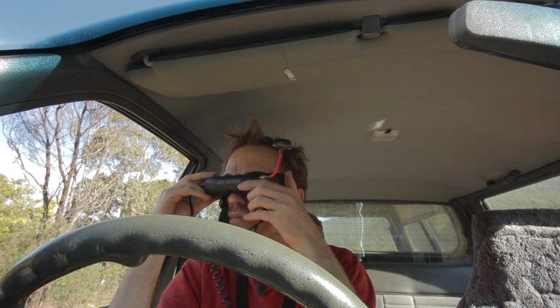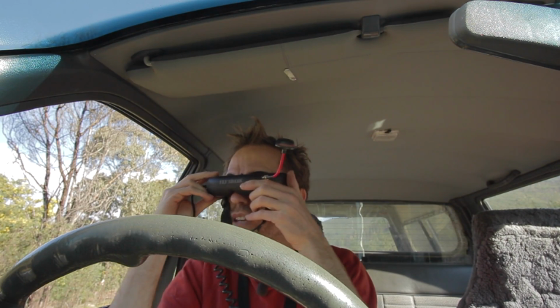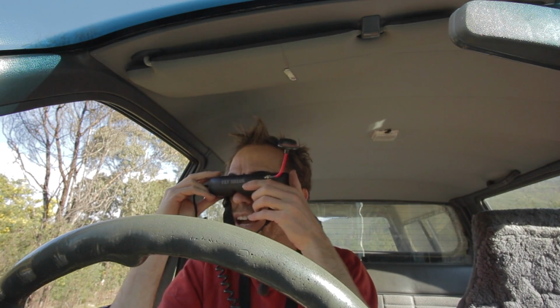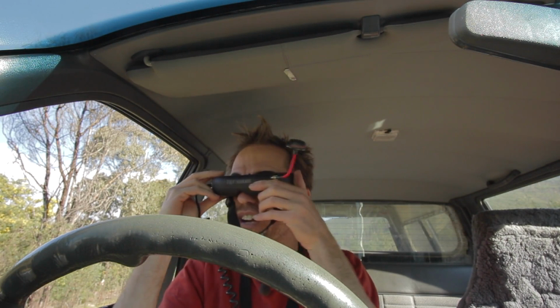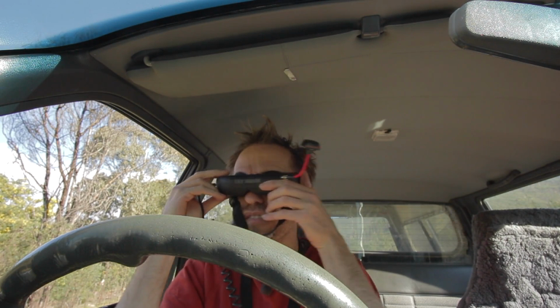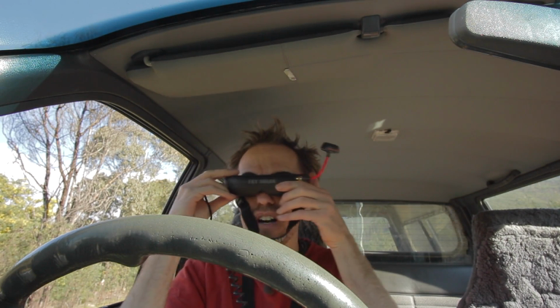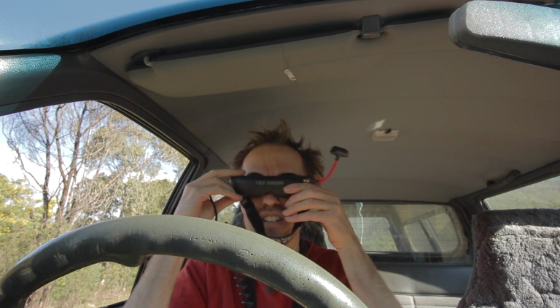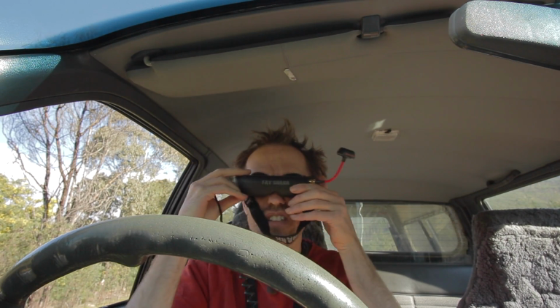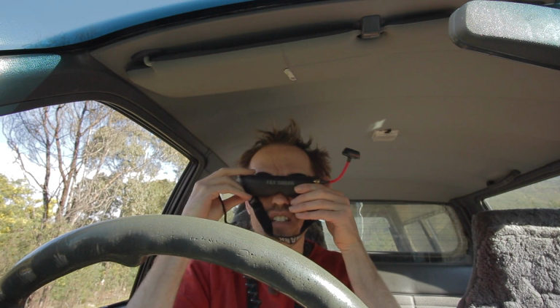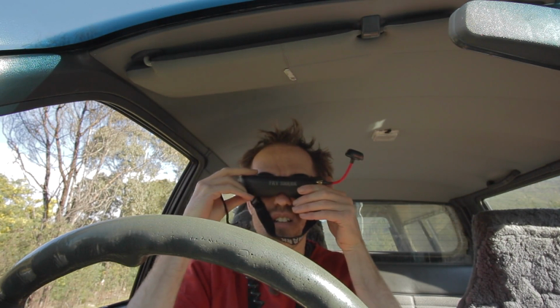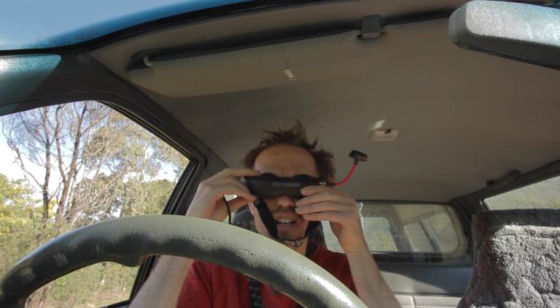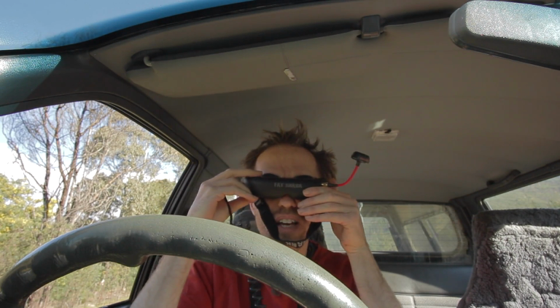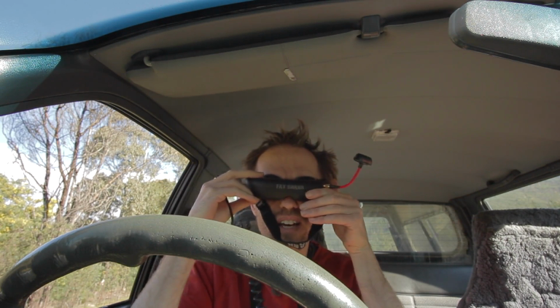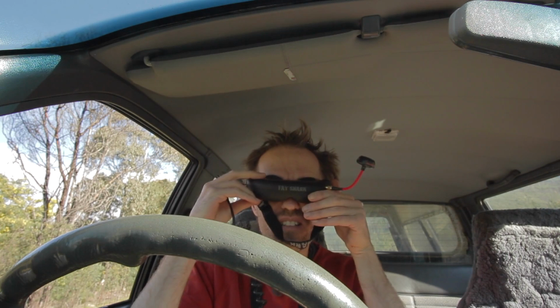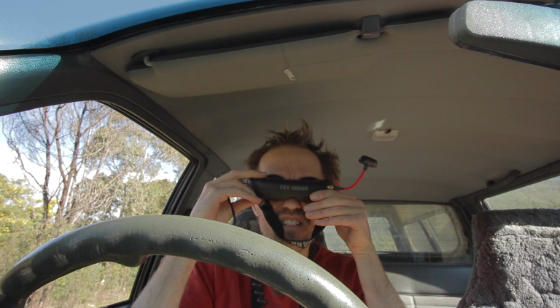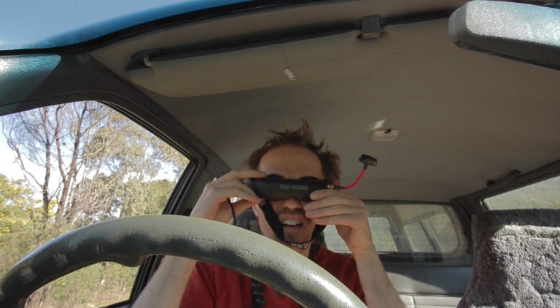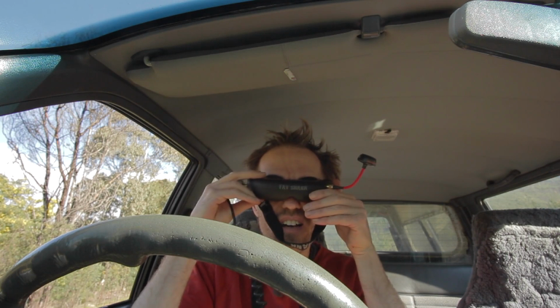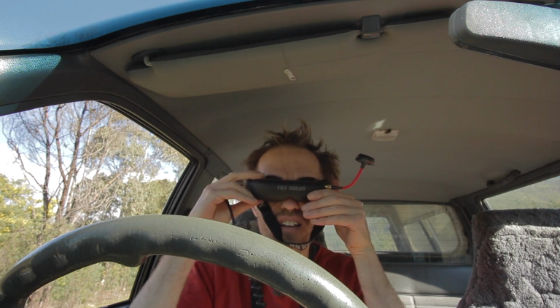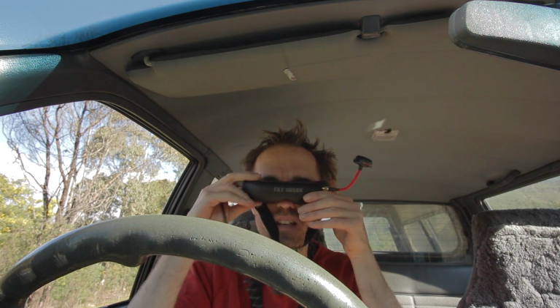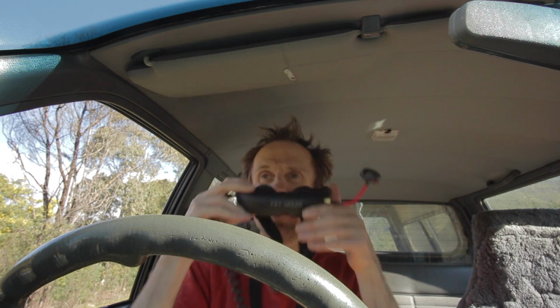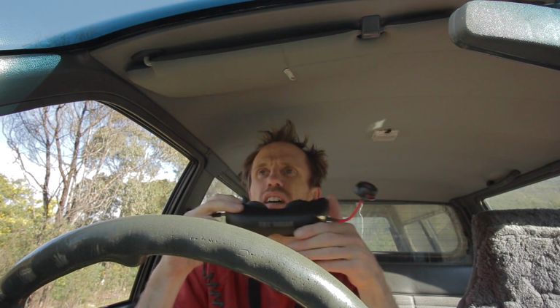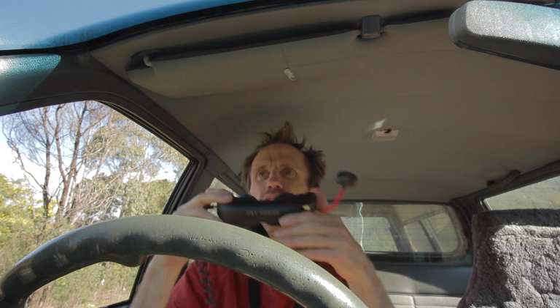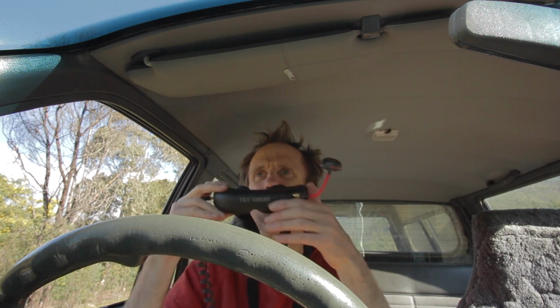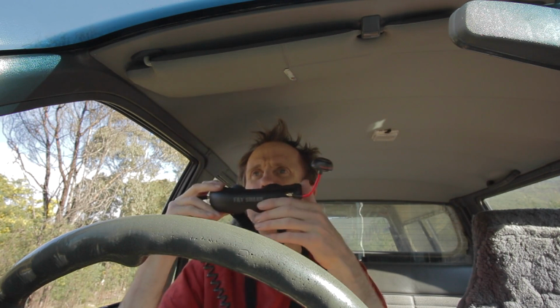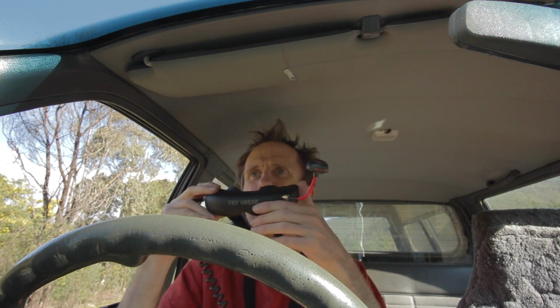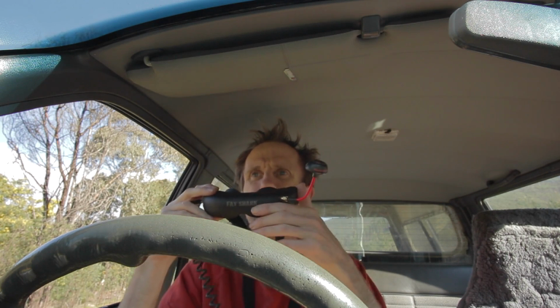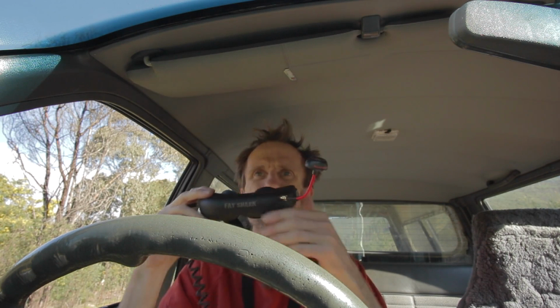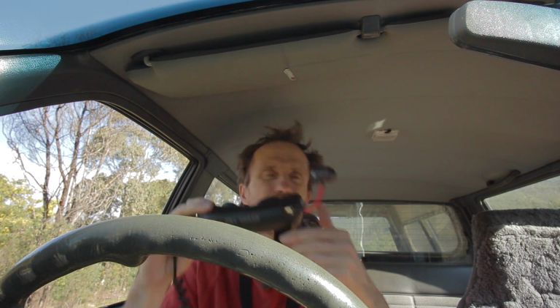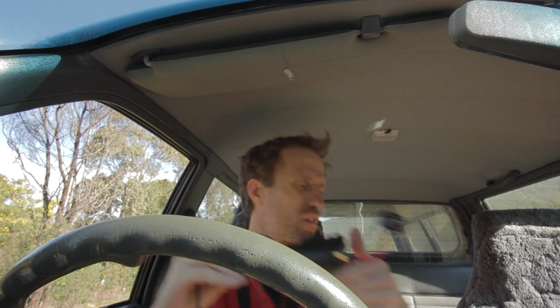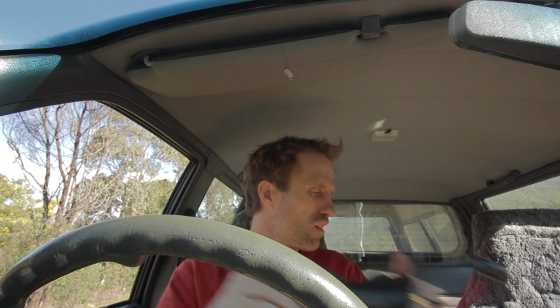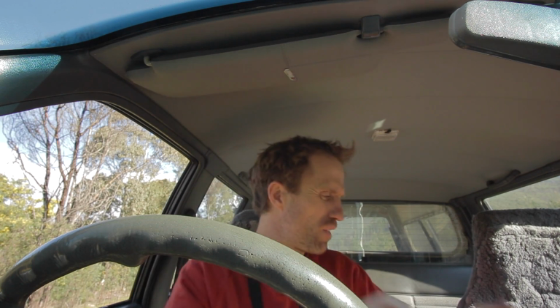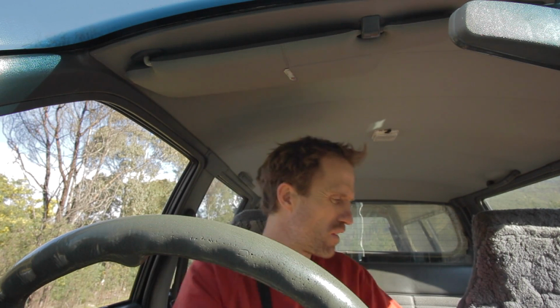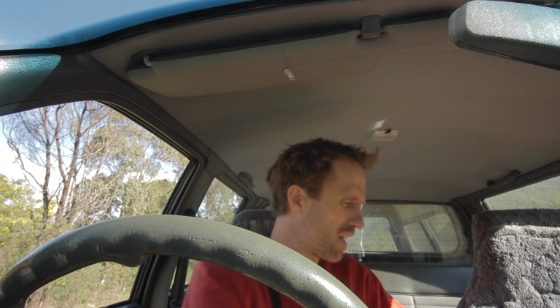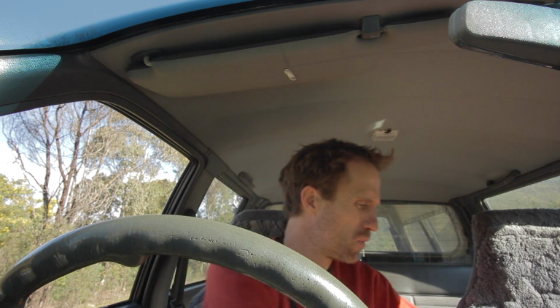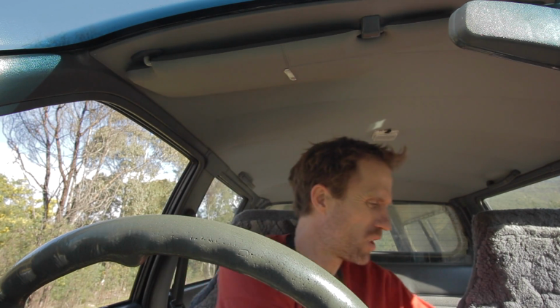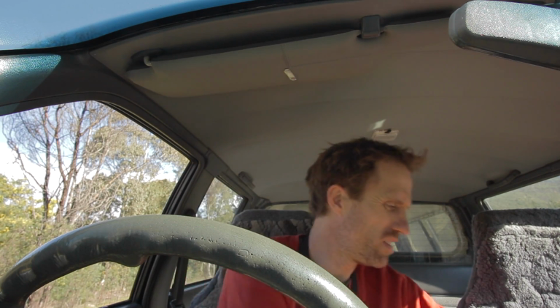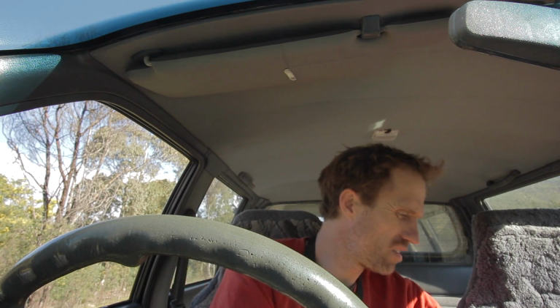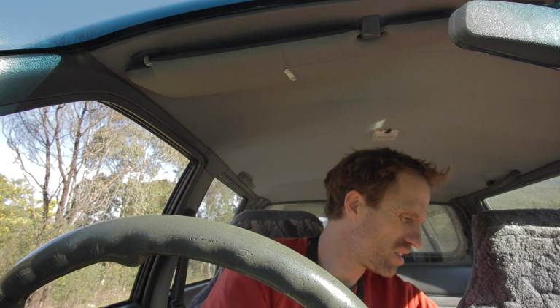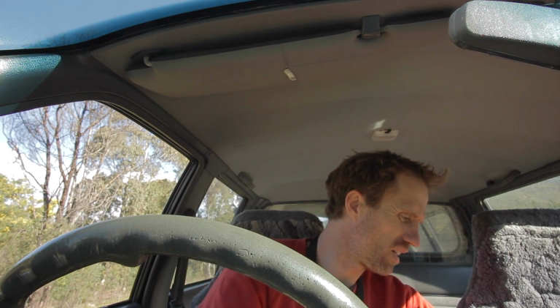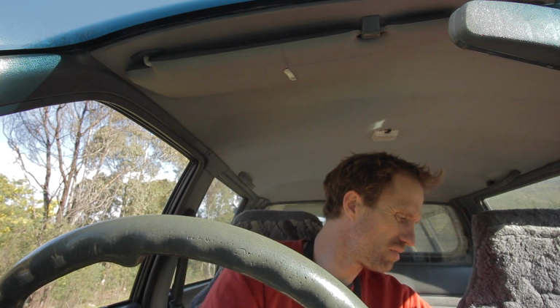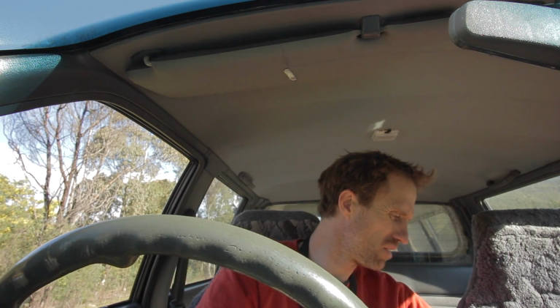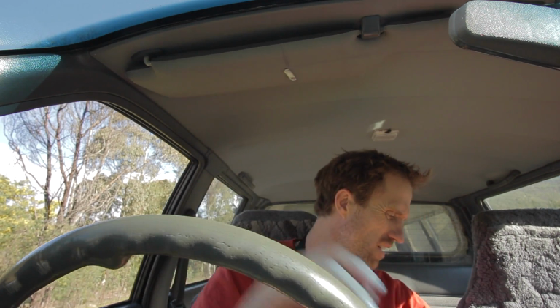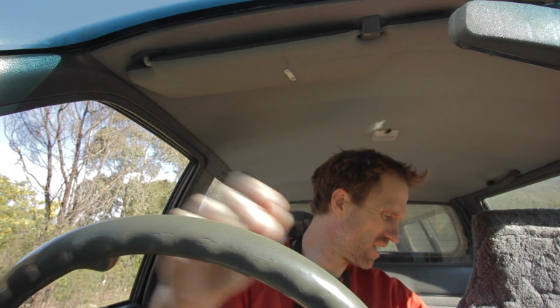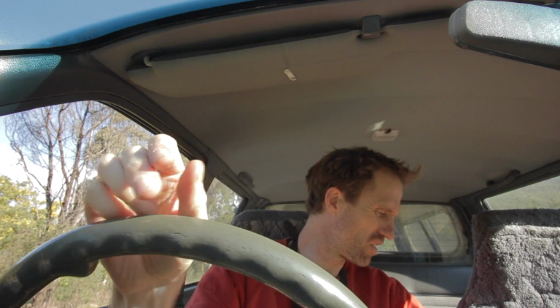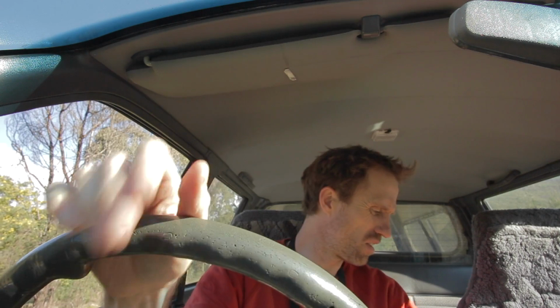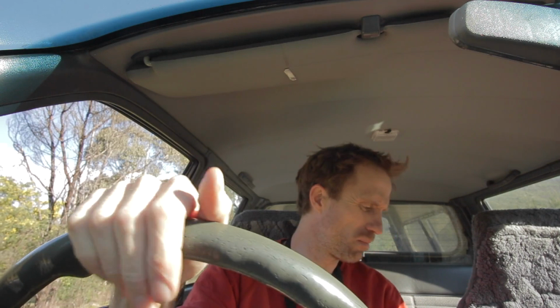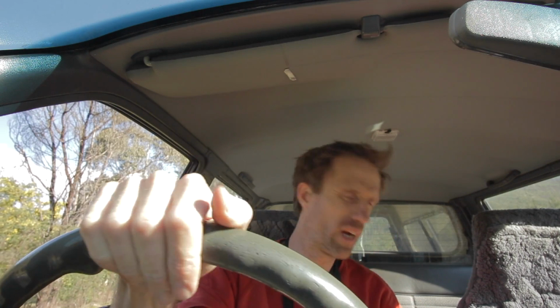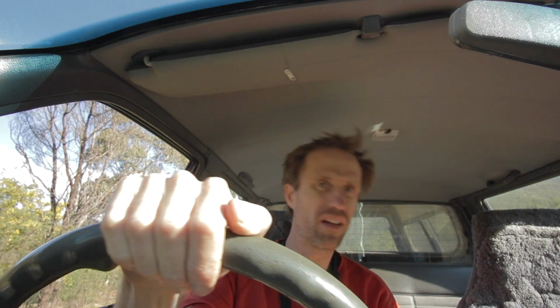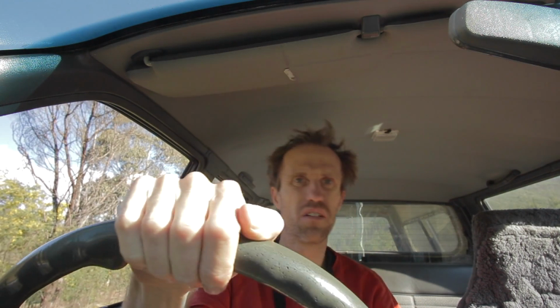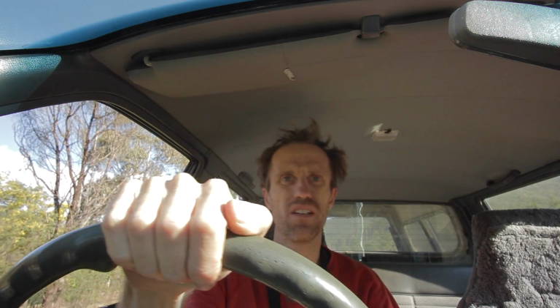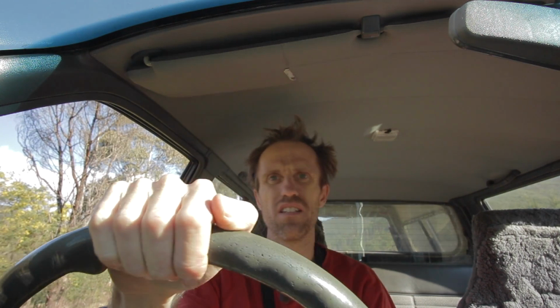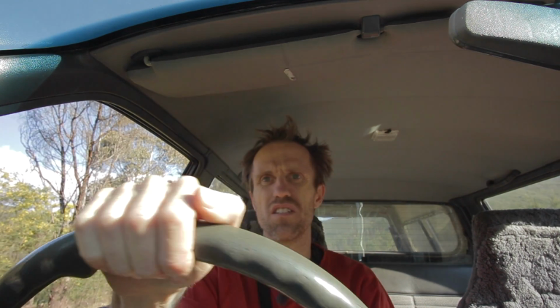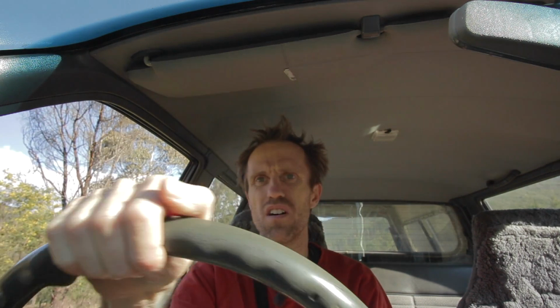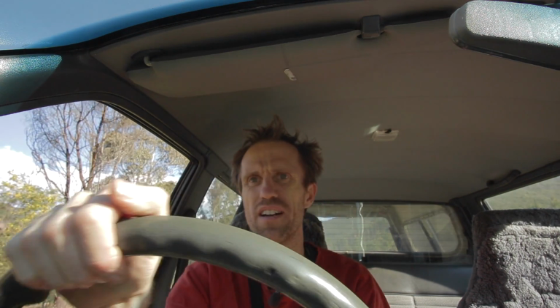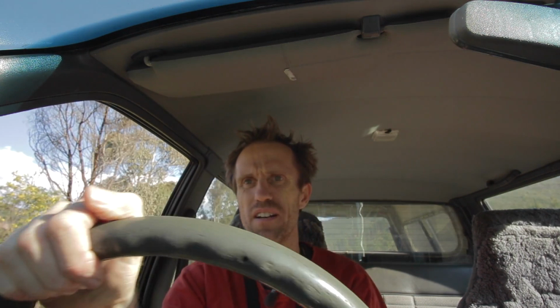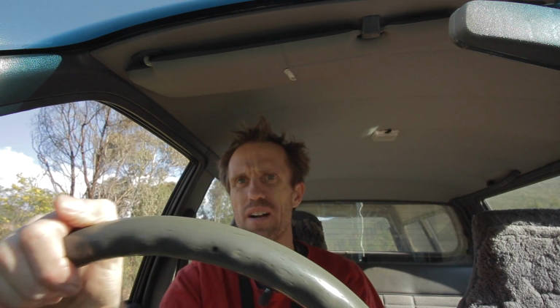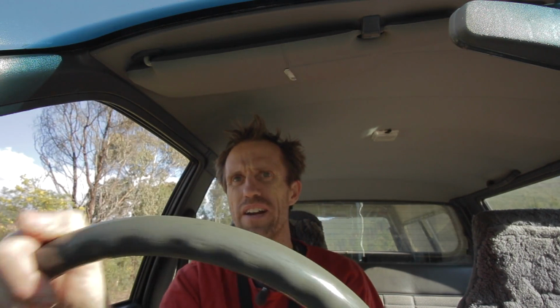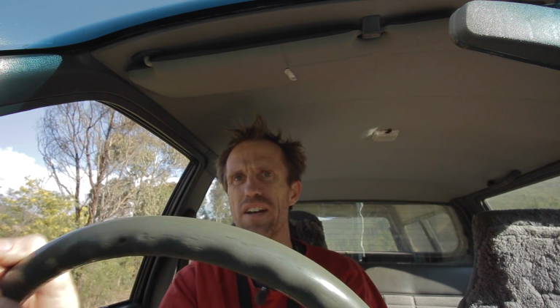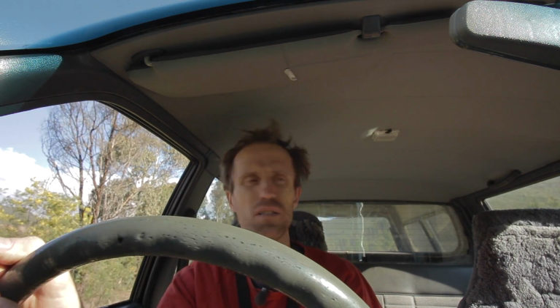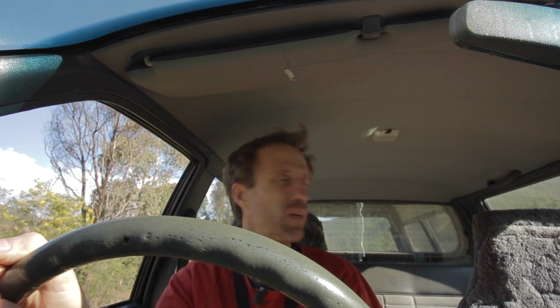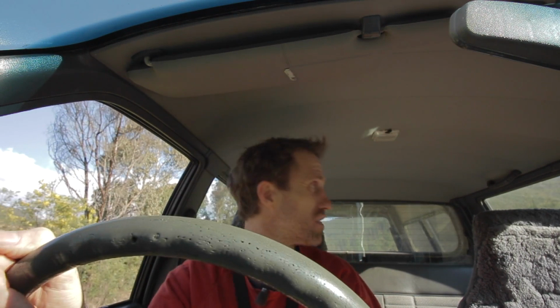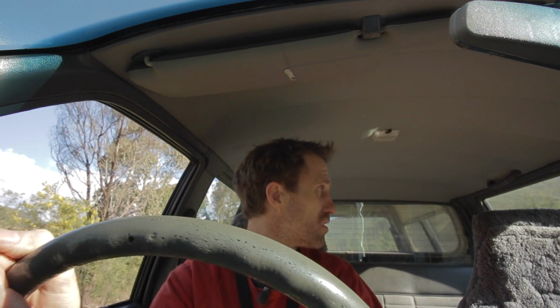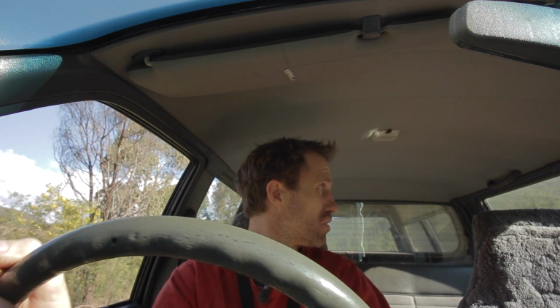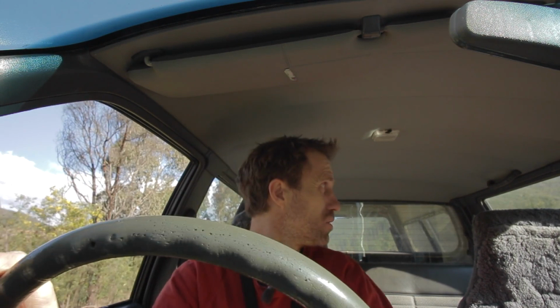I've got signal again. So that's through a few gum trees and stuff — we're outside the paddock on the other side and the radio's back to normal.